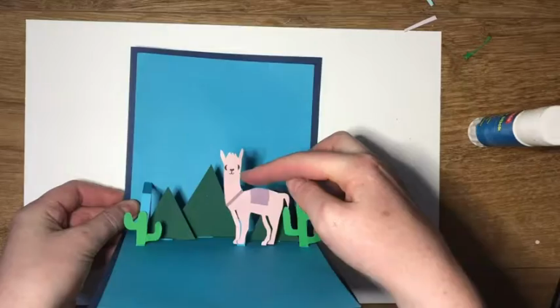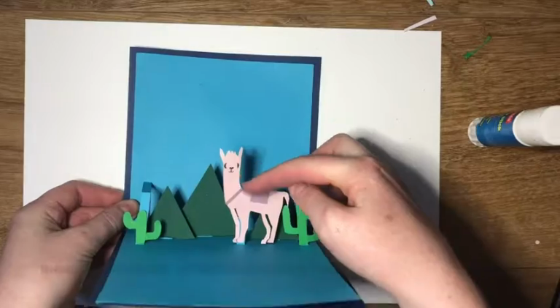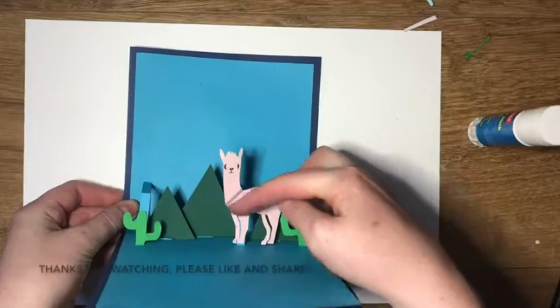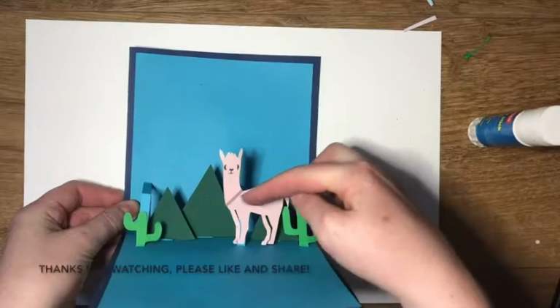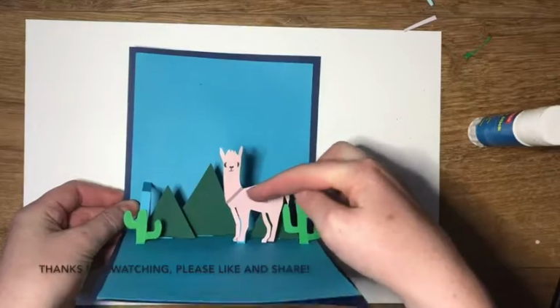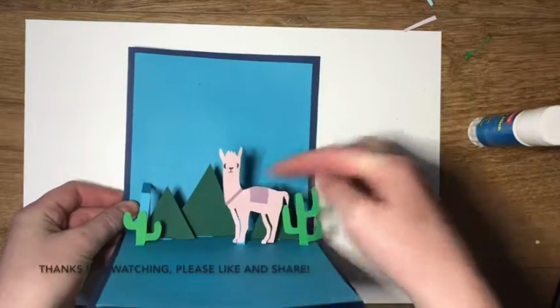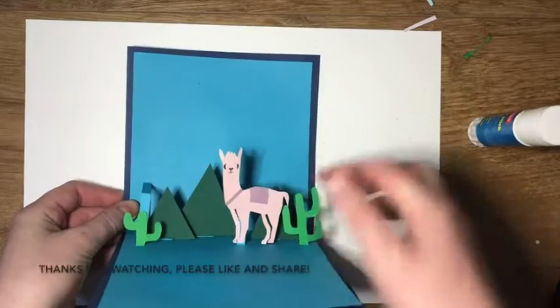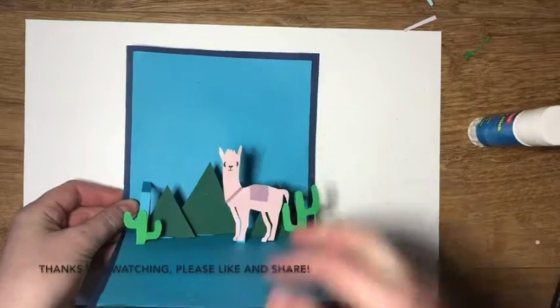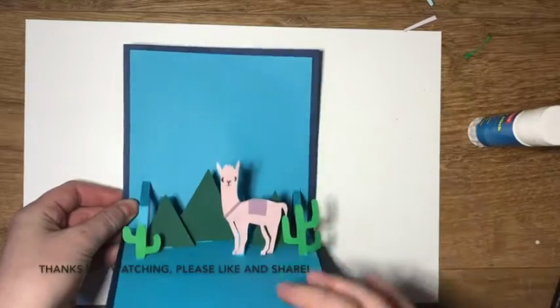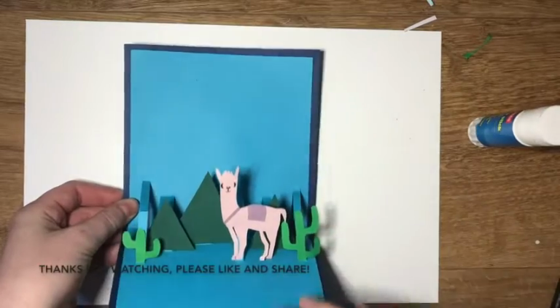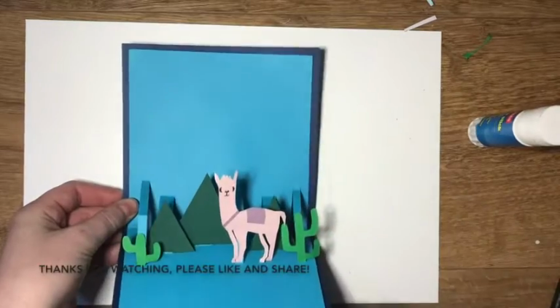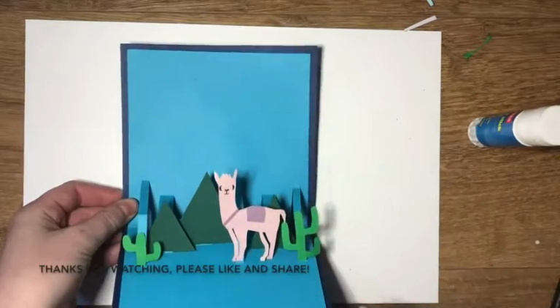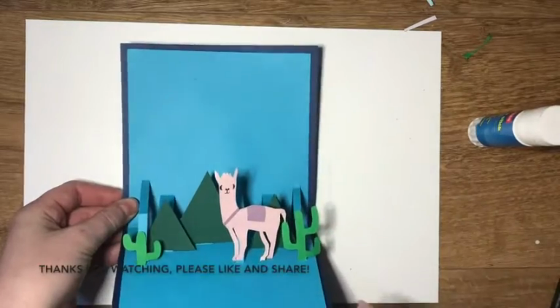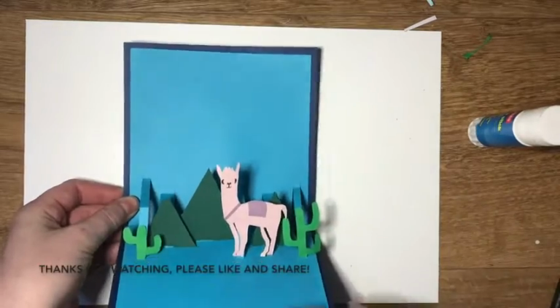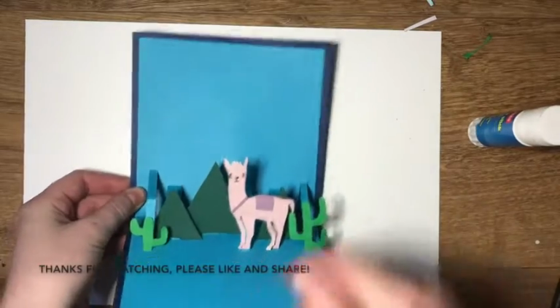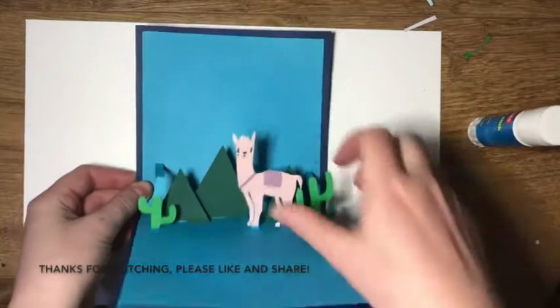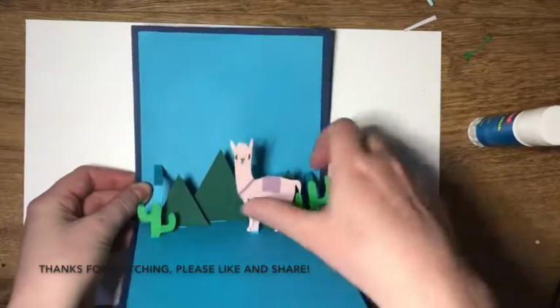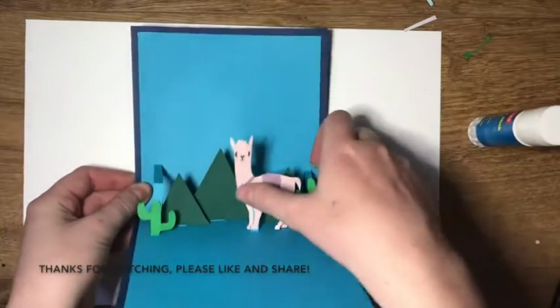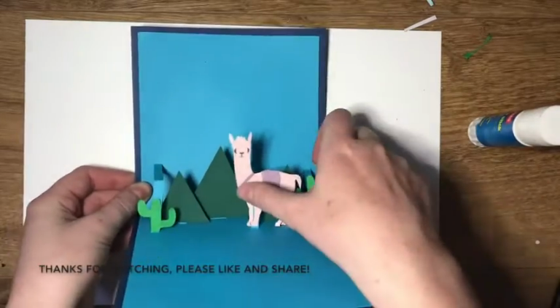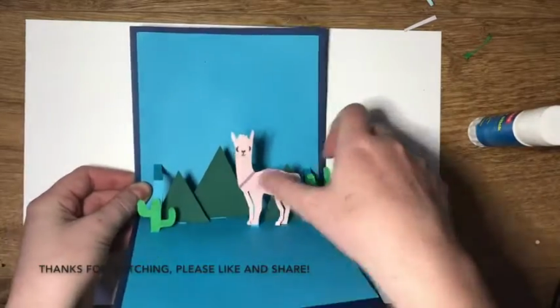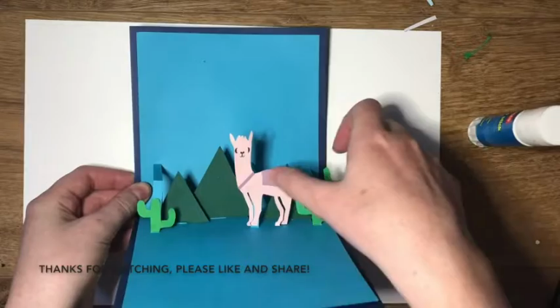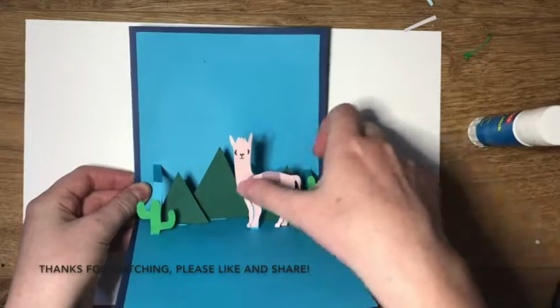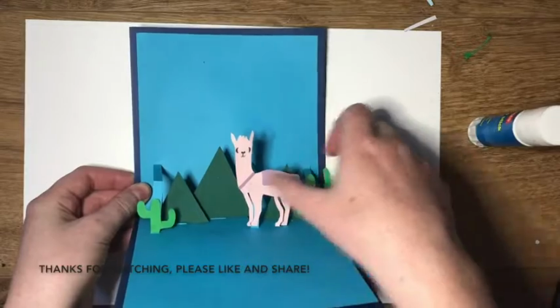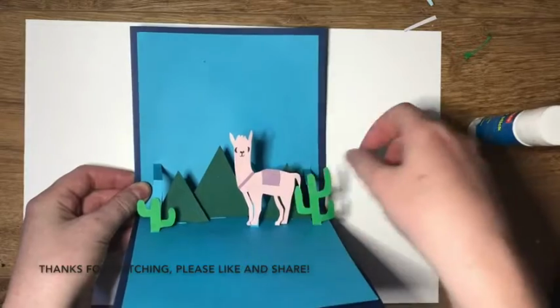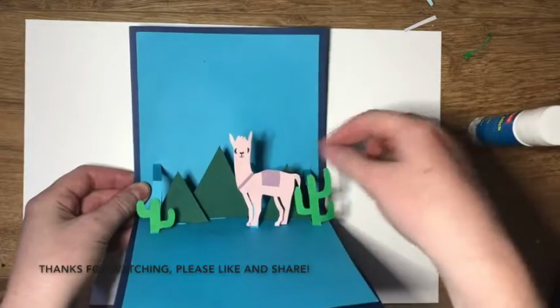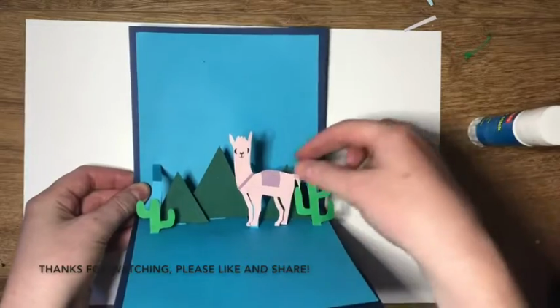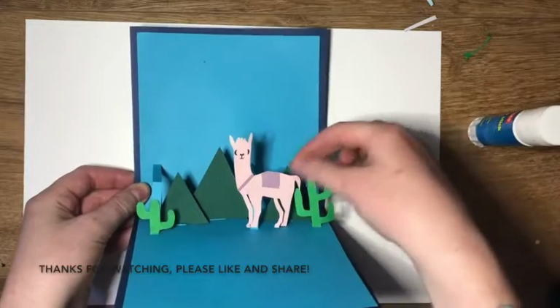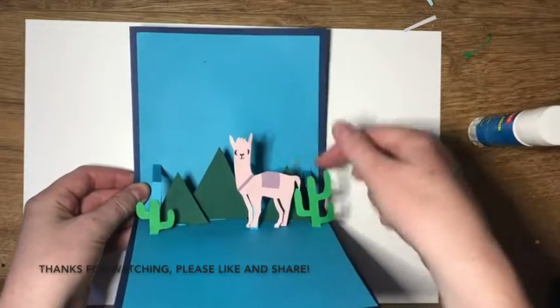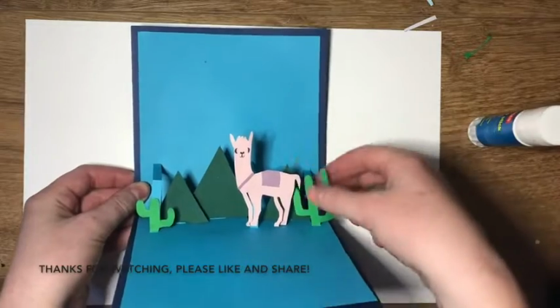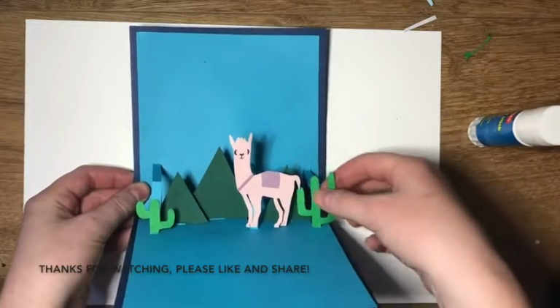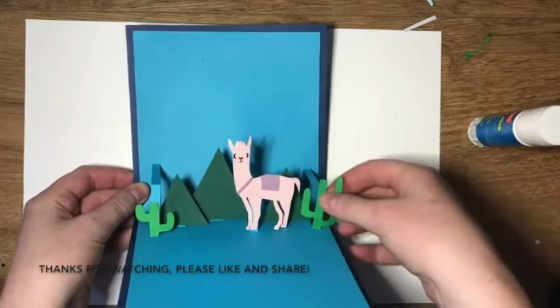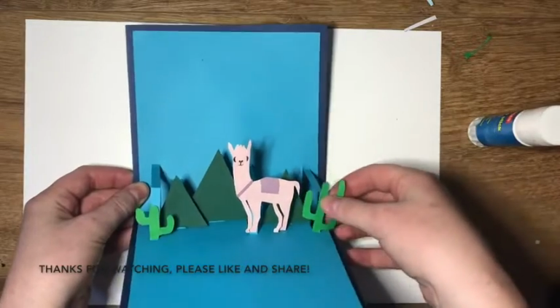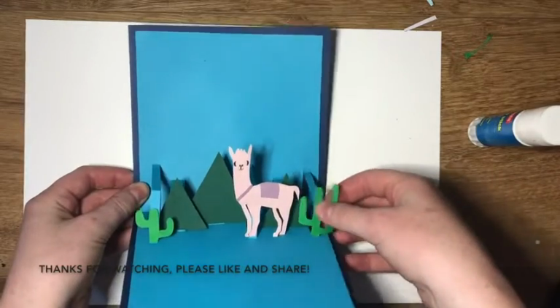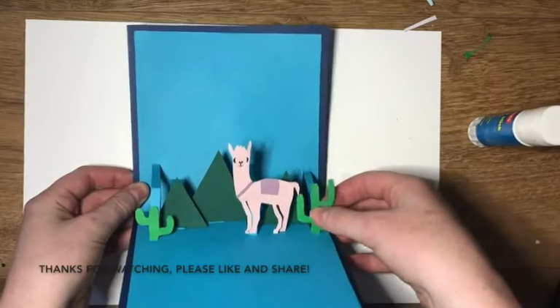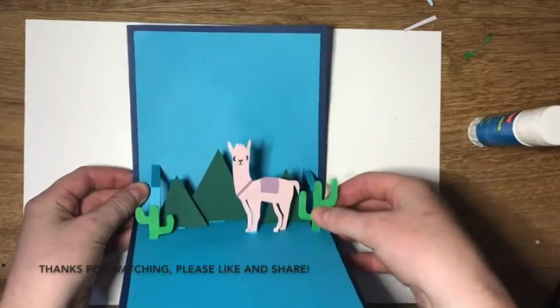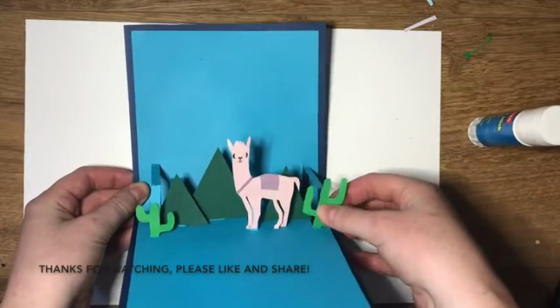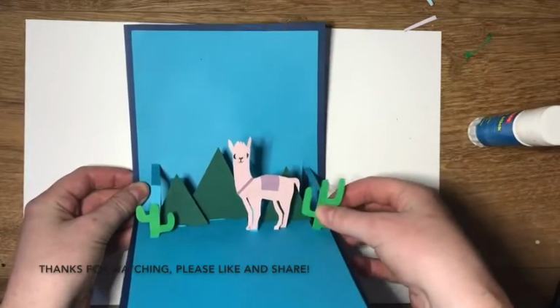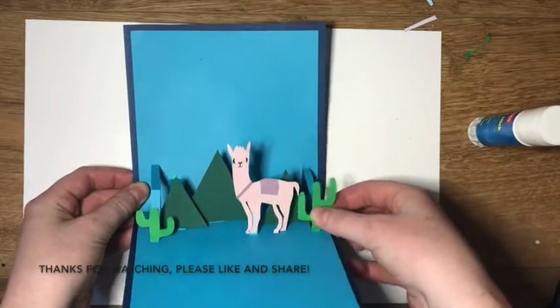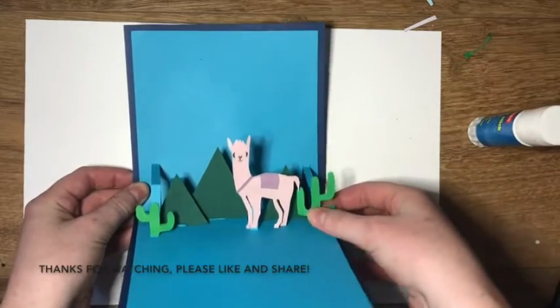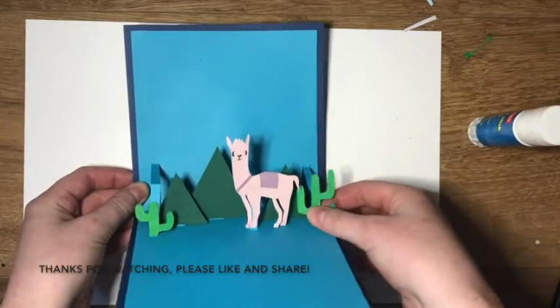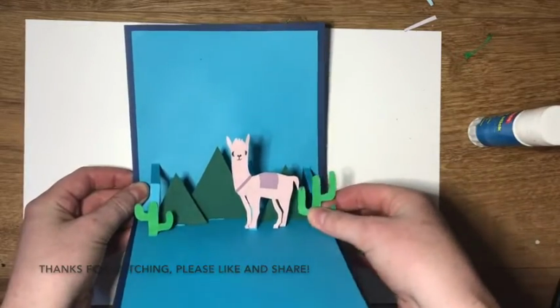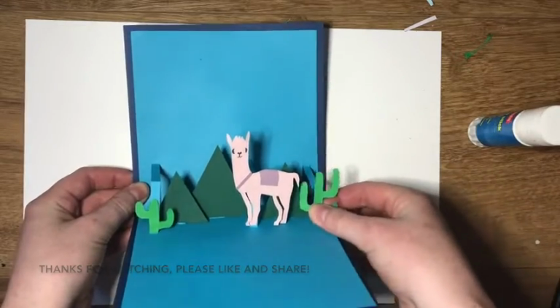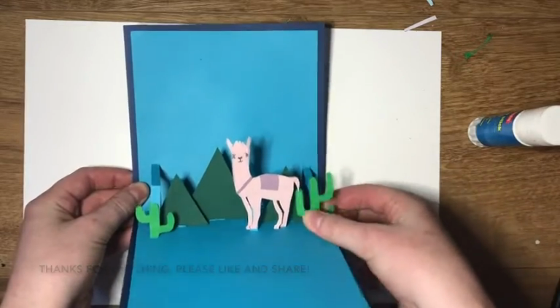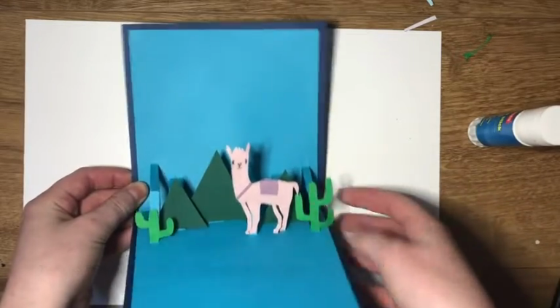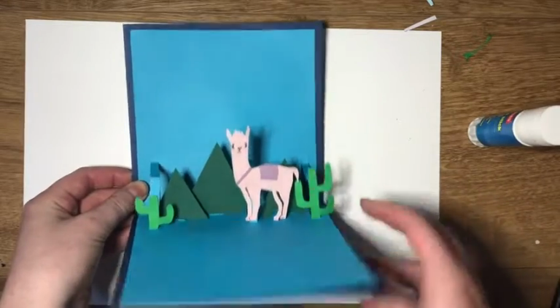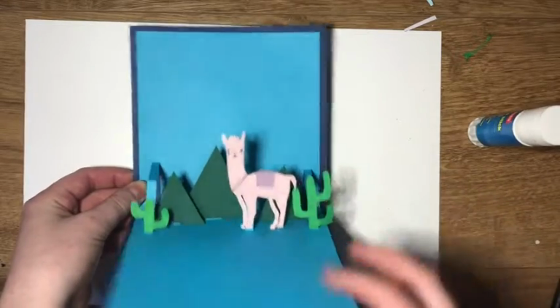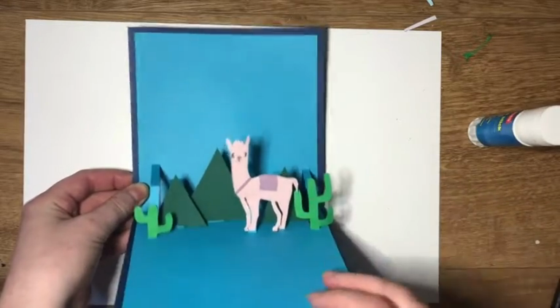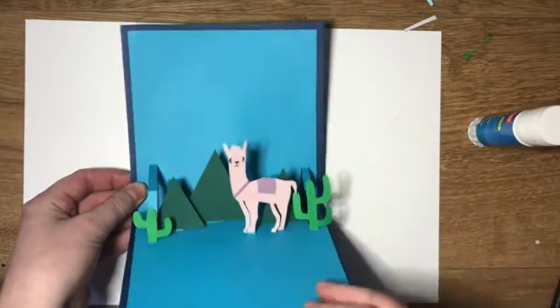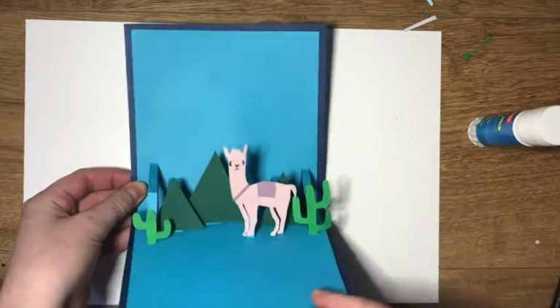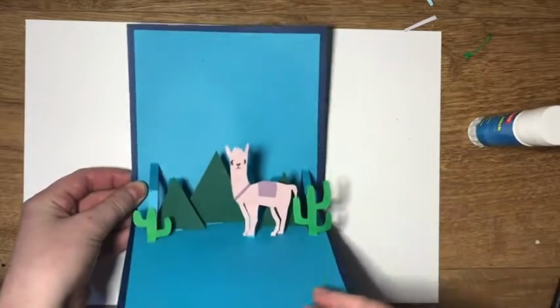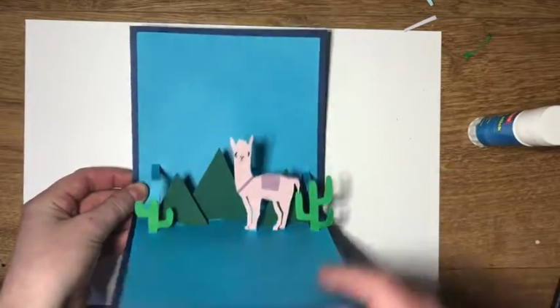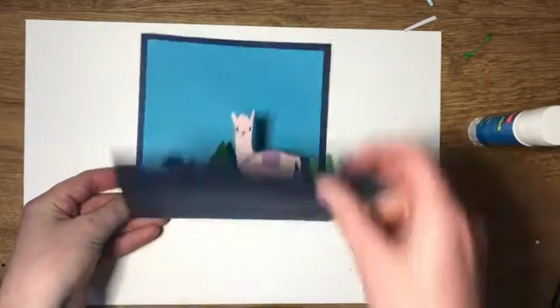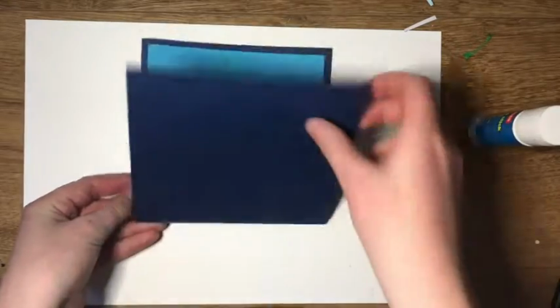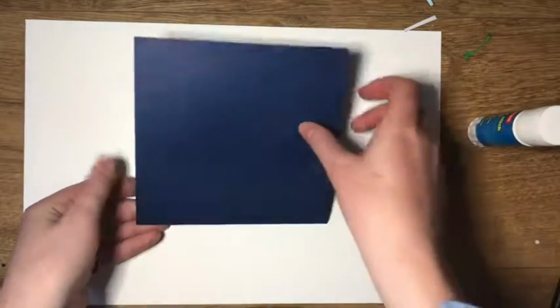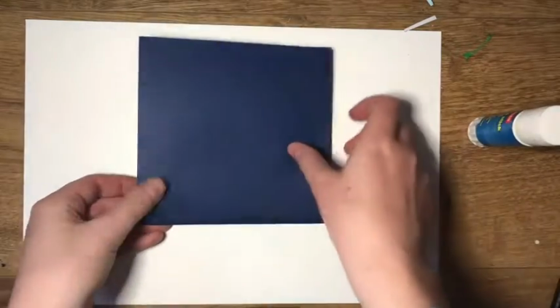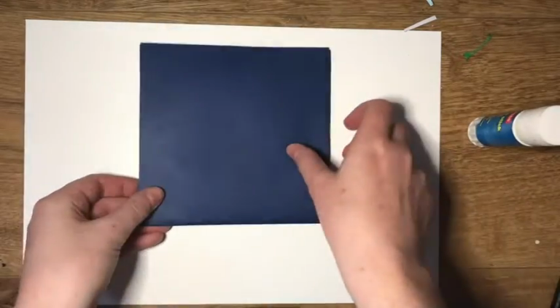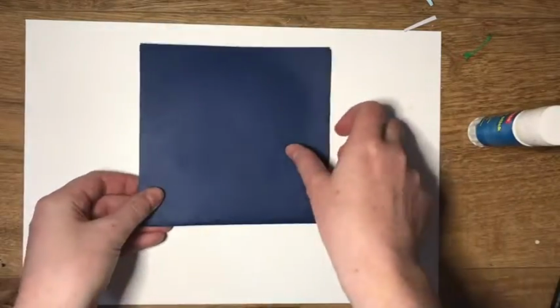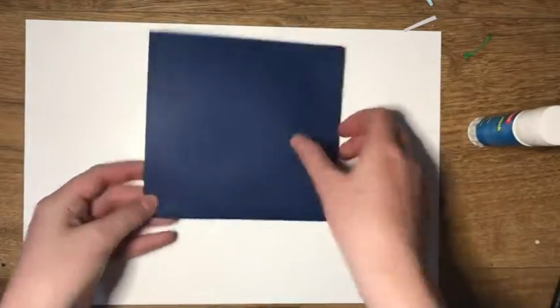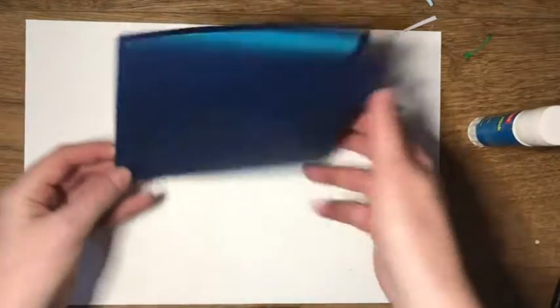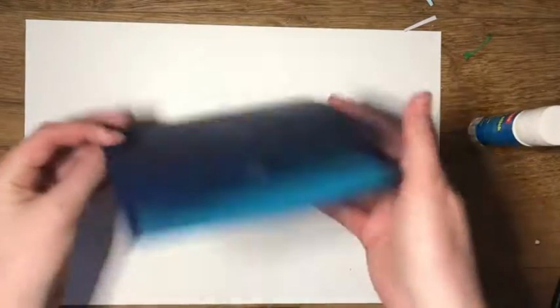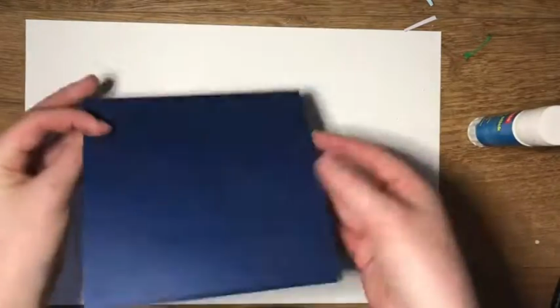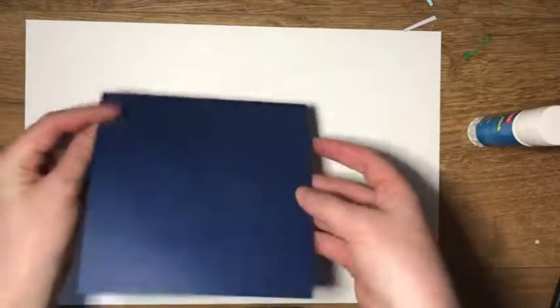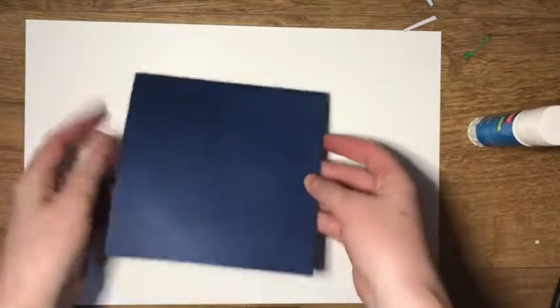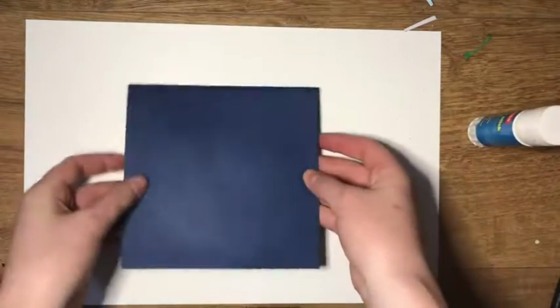So there you go, that's the llama card. I hope you liked the card tutorial, and thanks very much for watching. Bye!